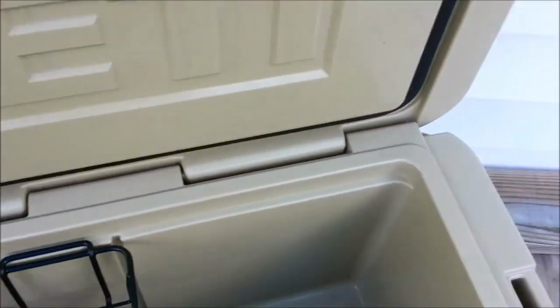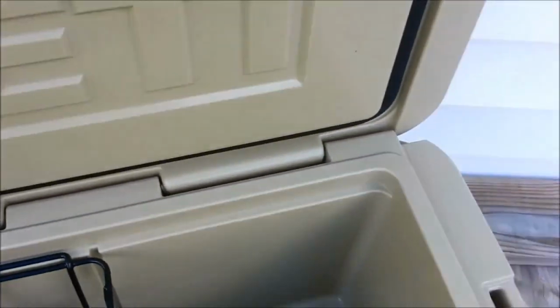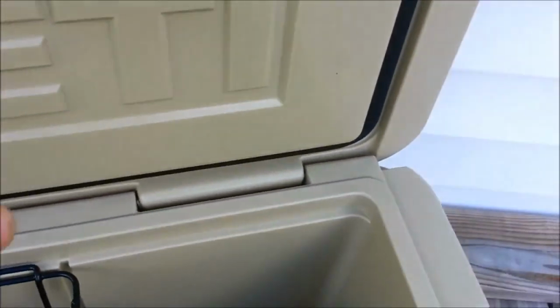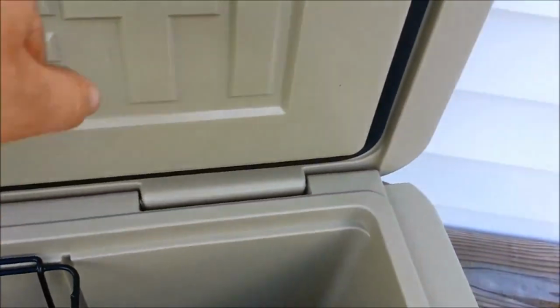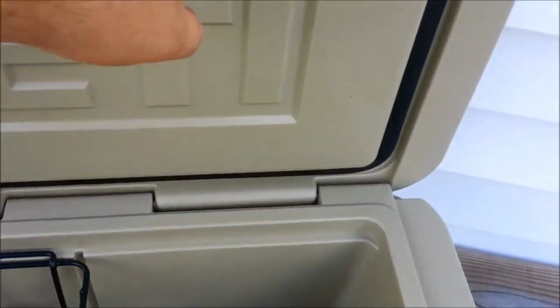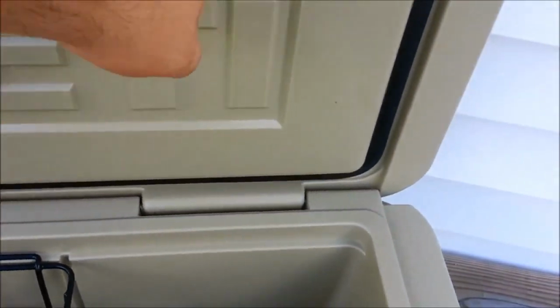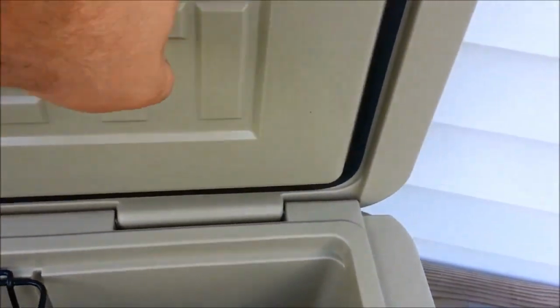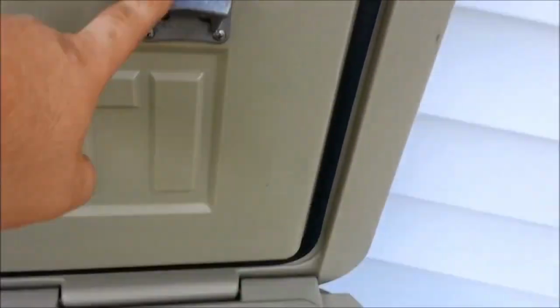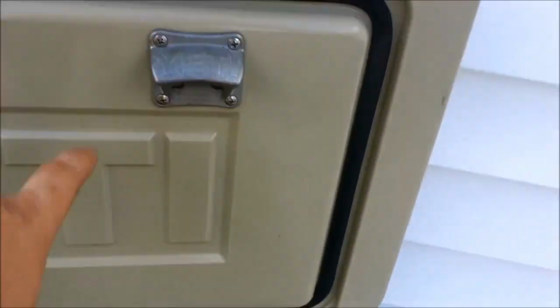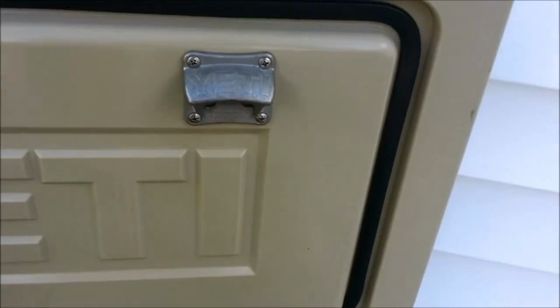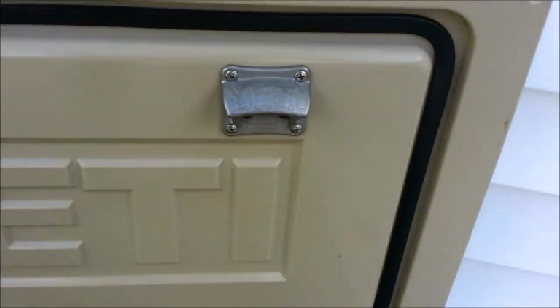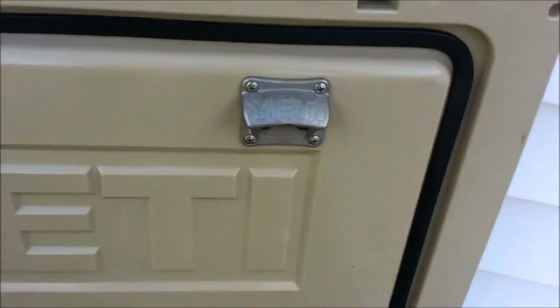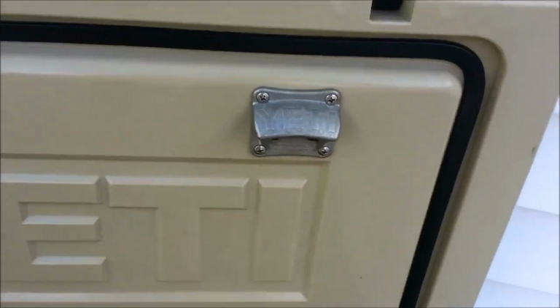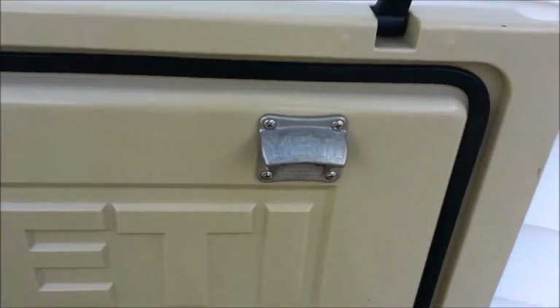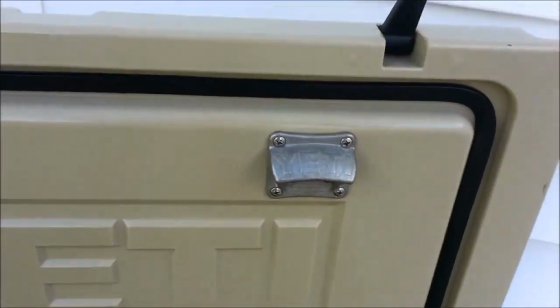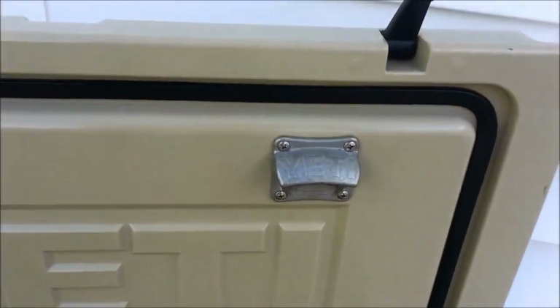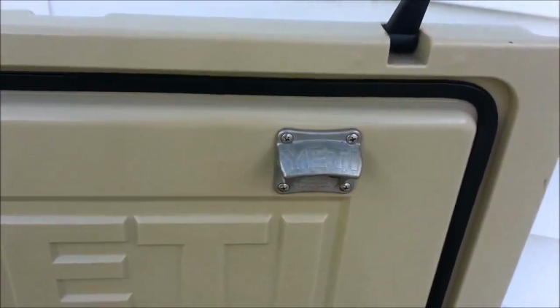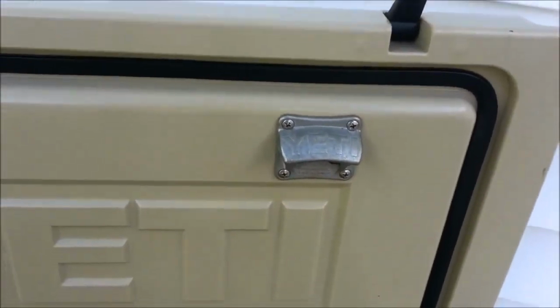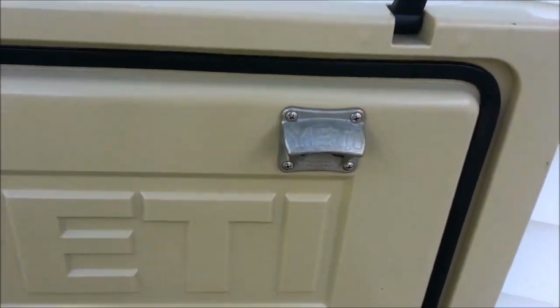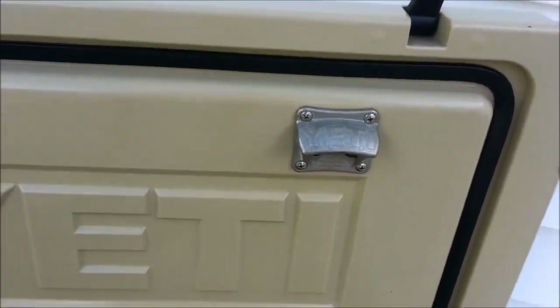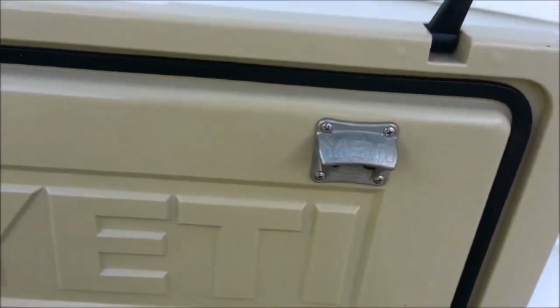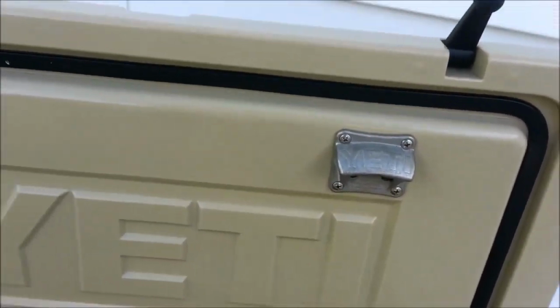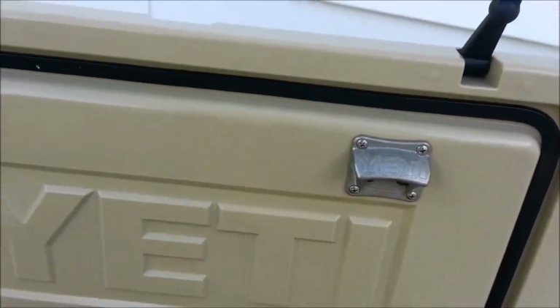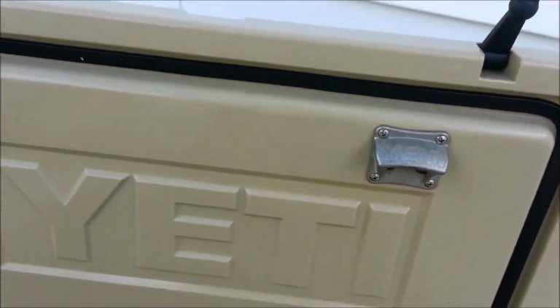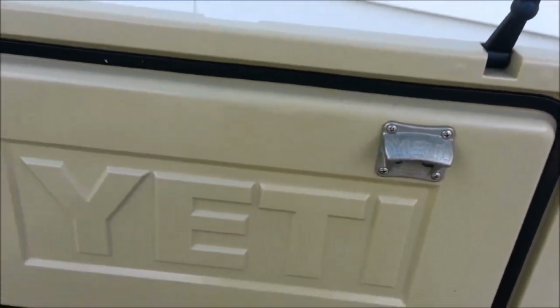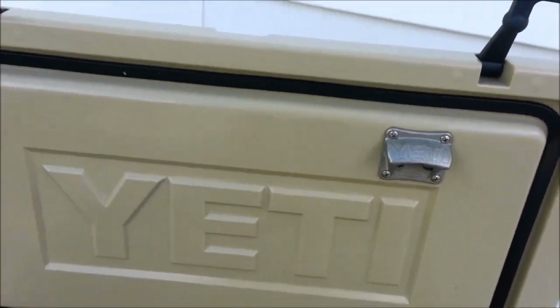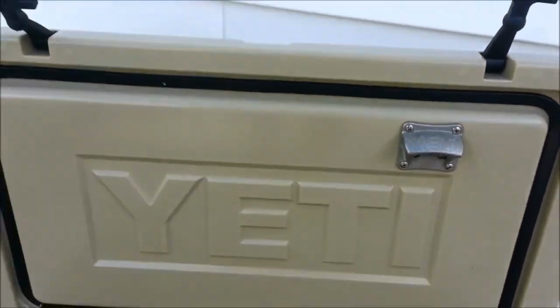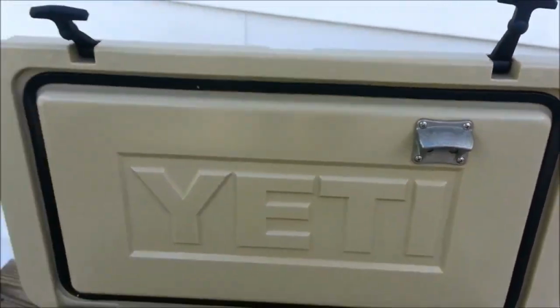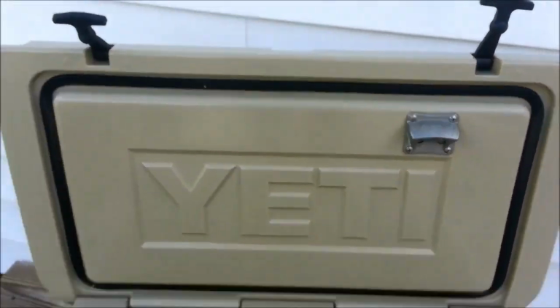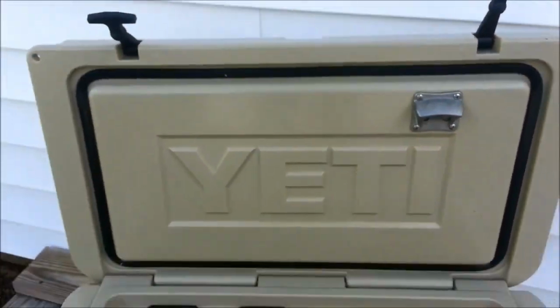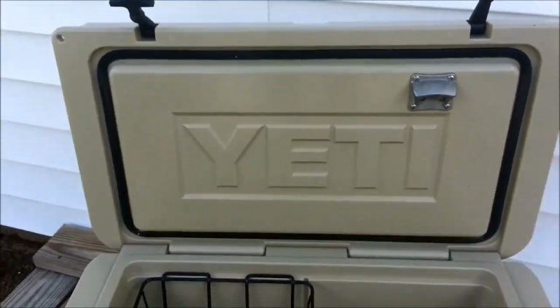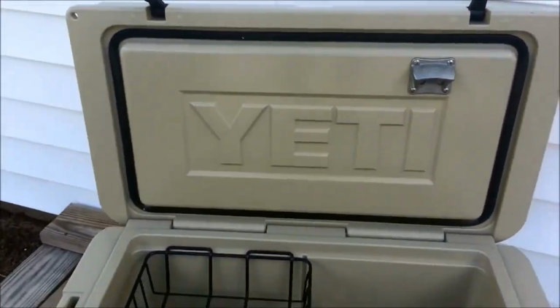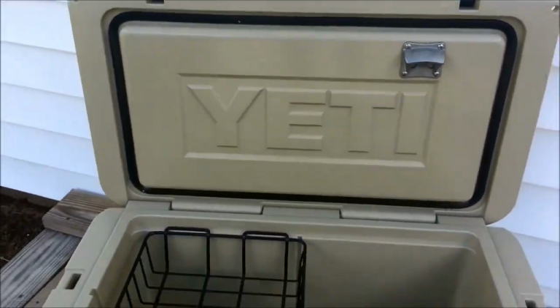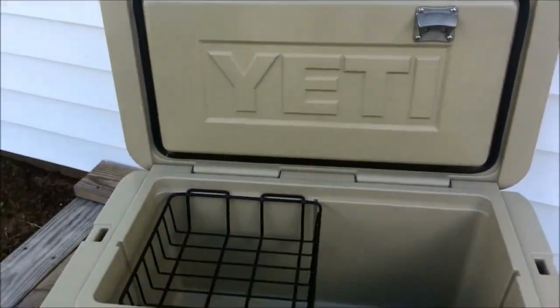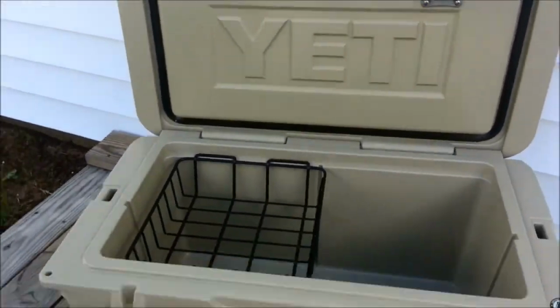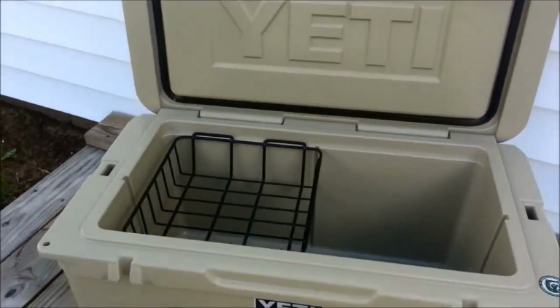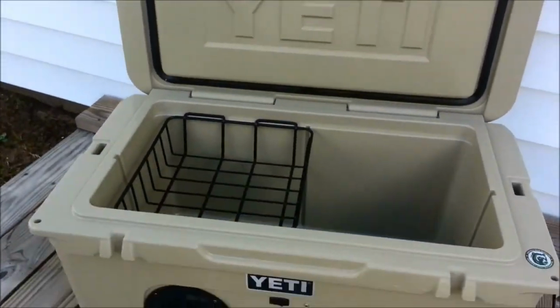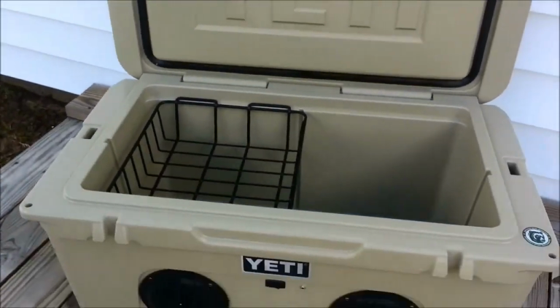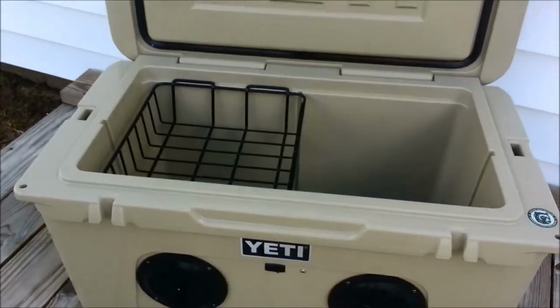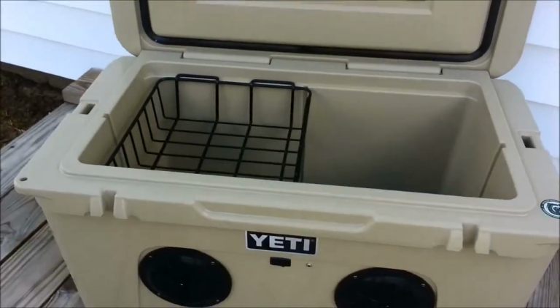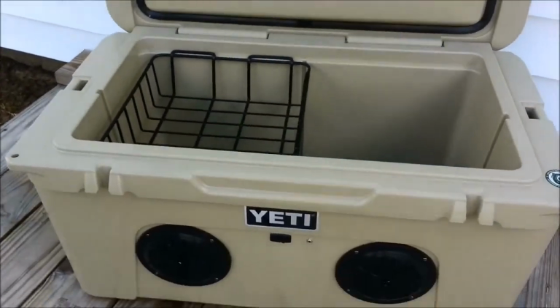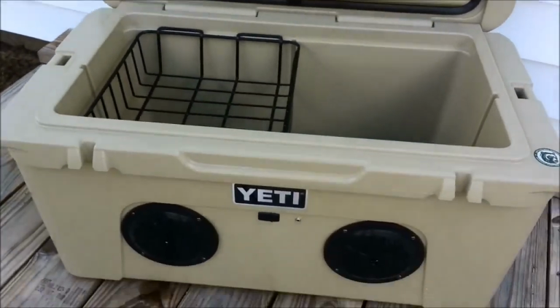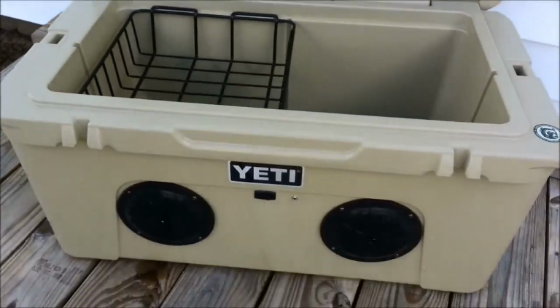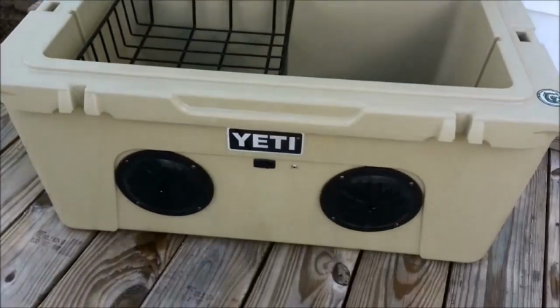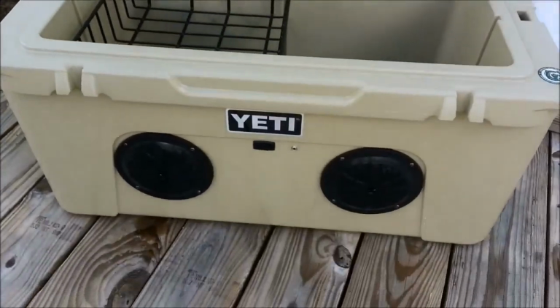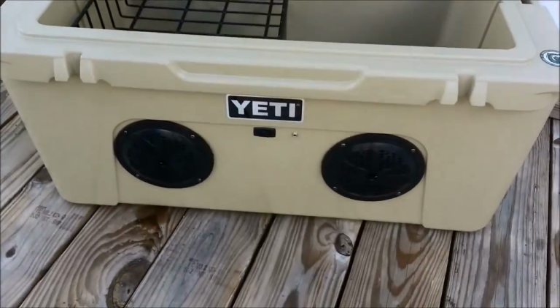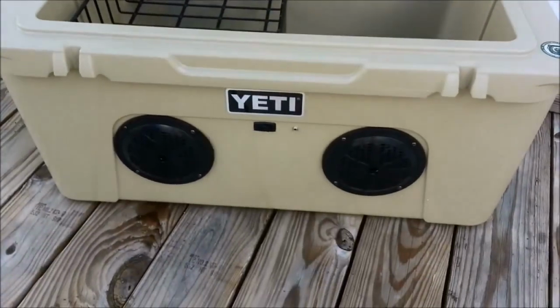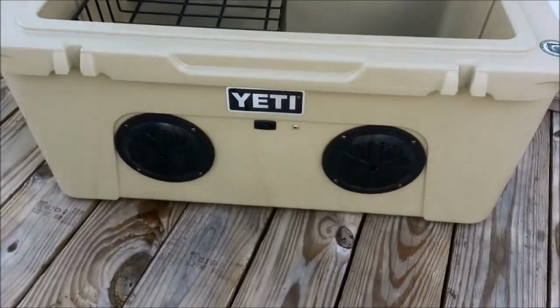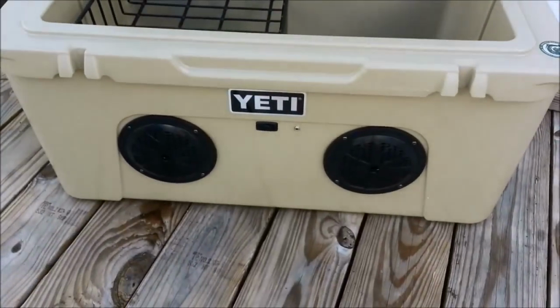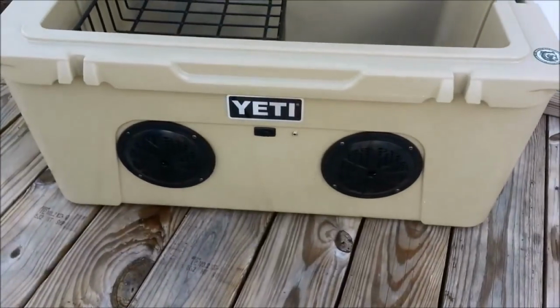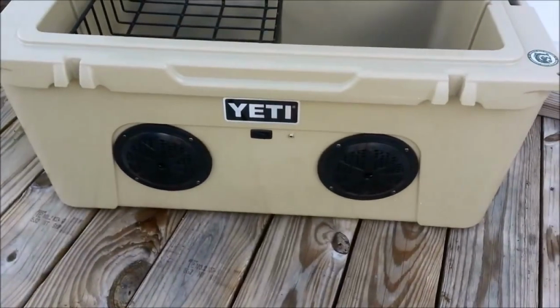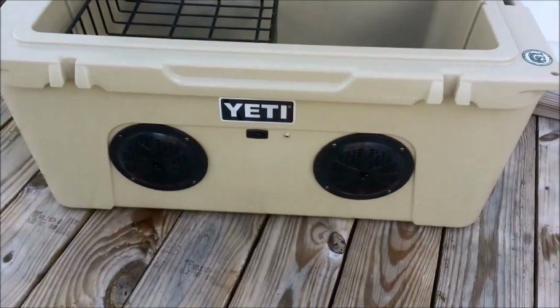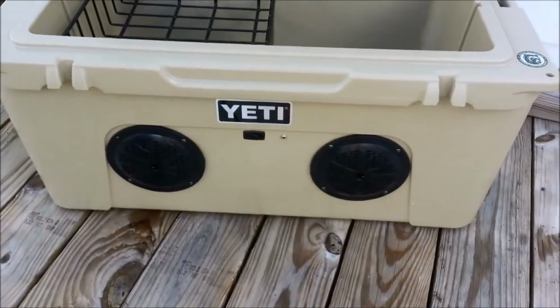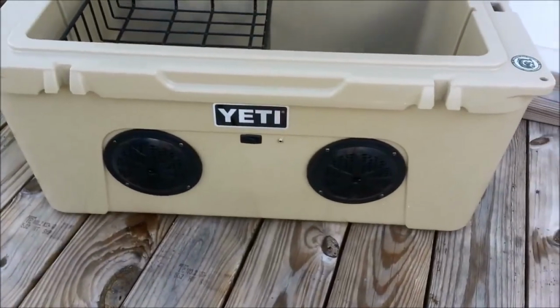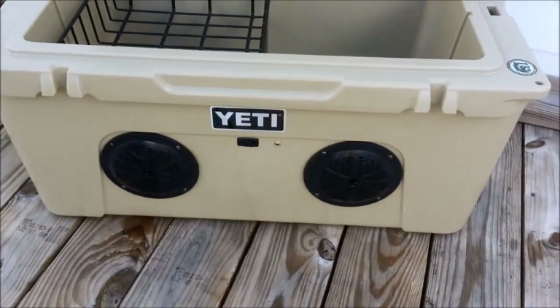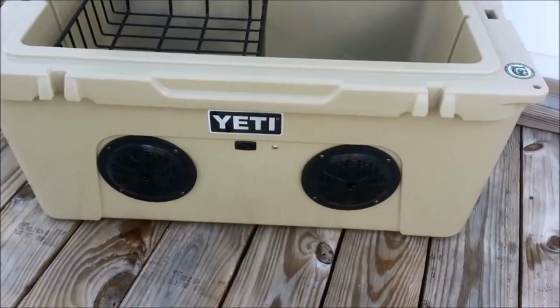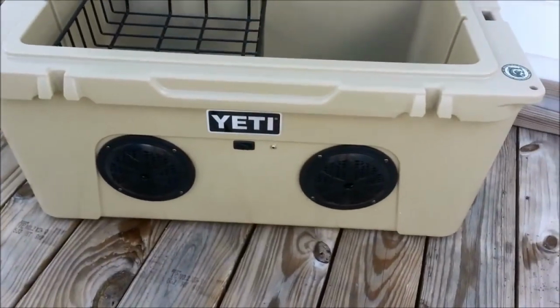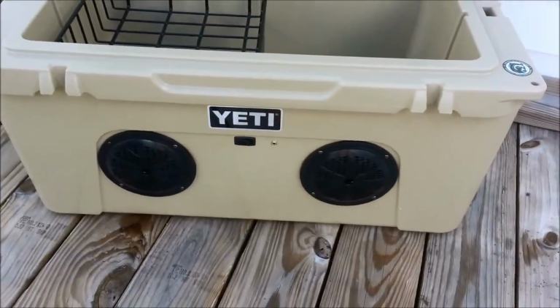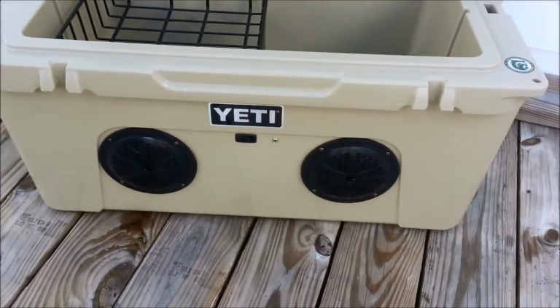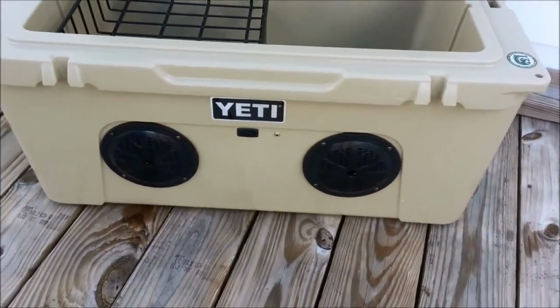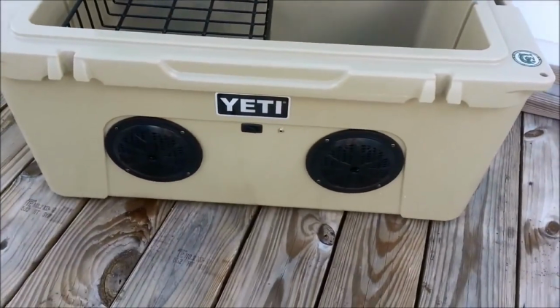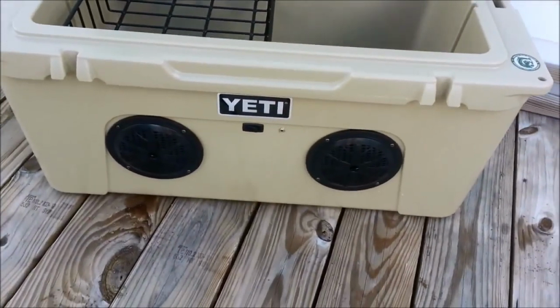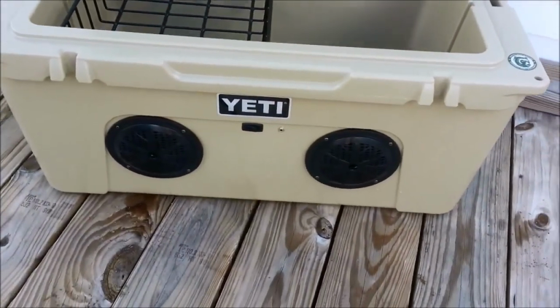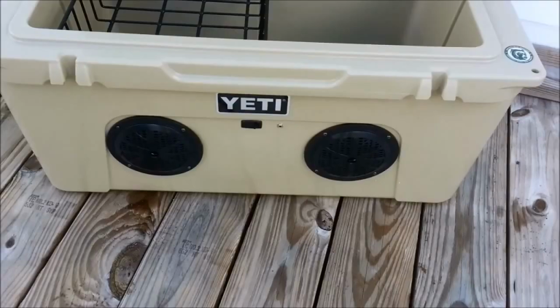I did put a Yeti bottle opener inside the lid. I also added a stereo to the Yeti.